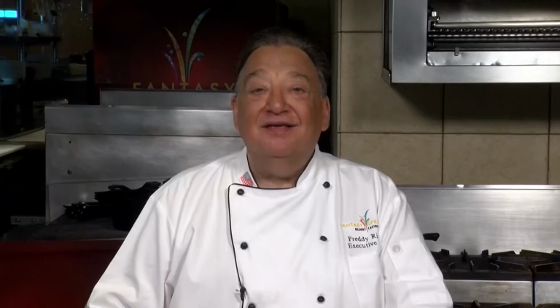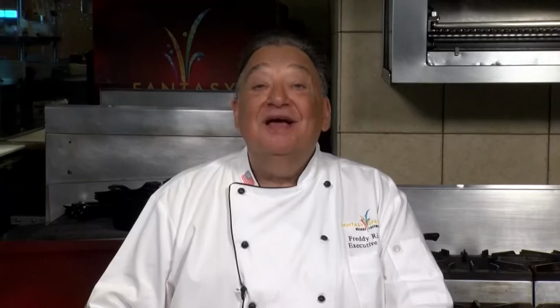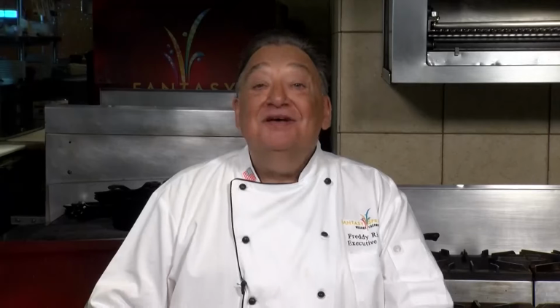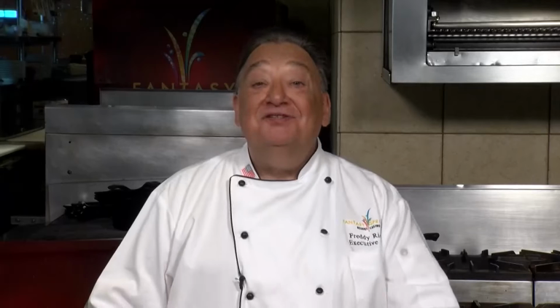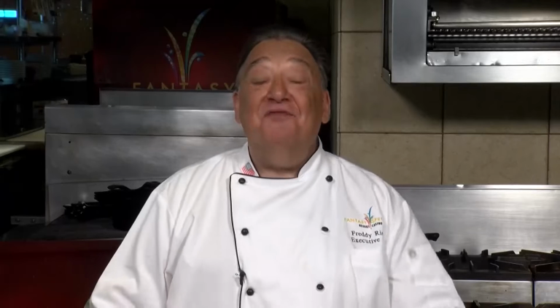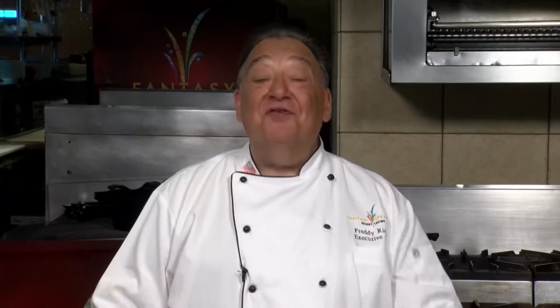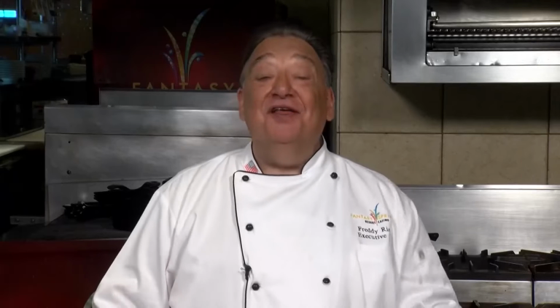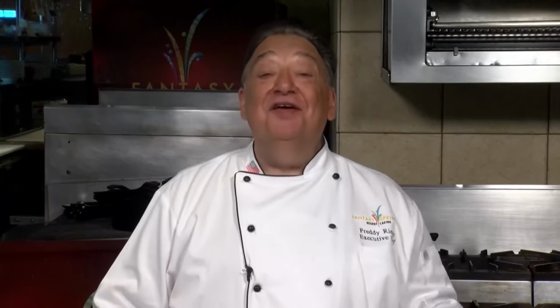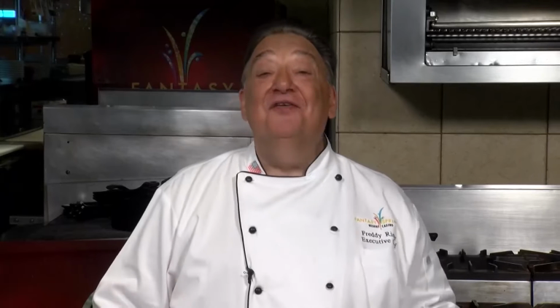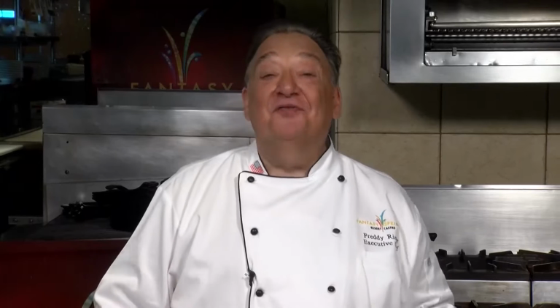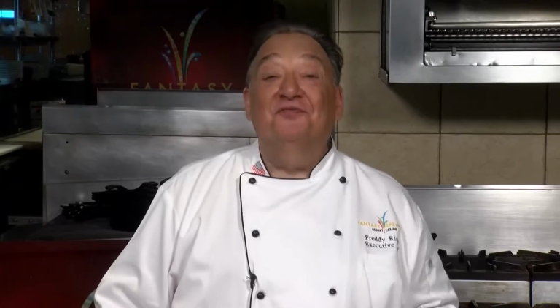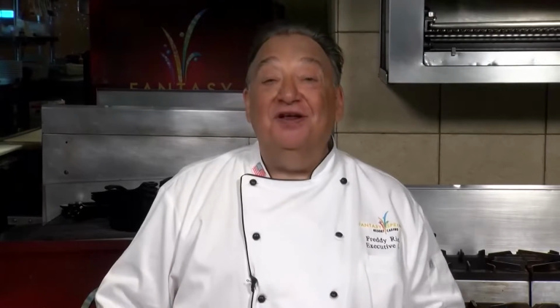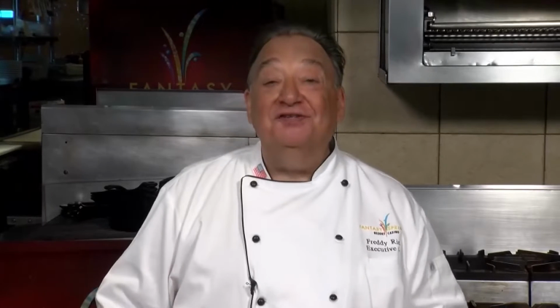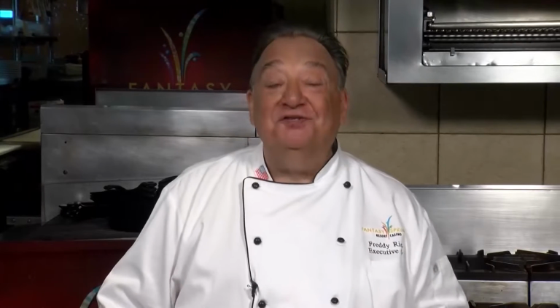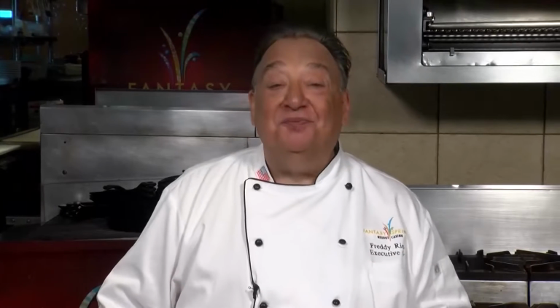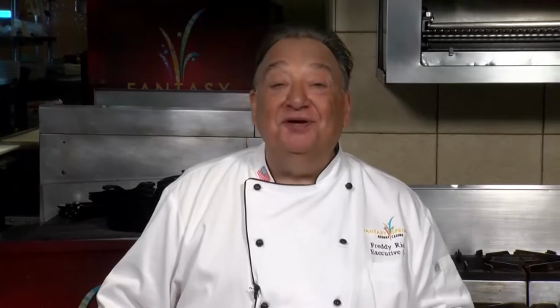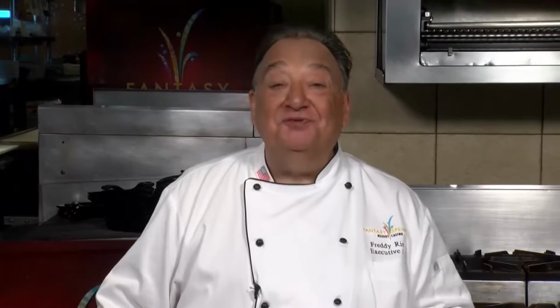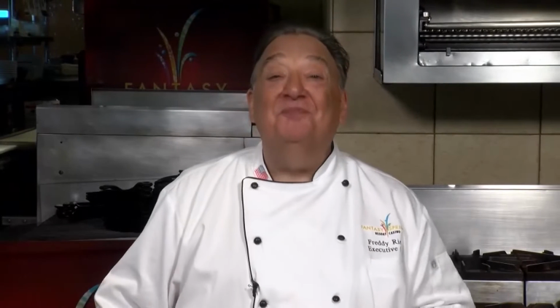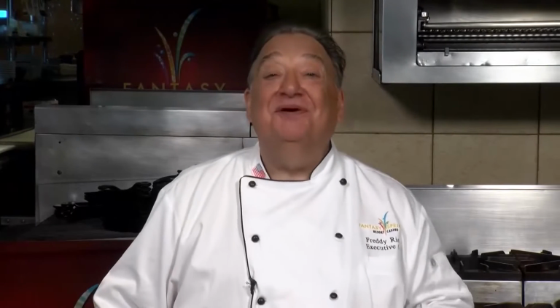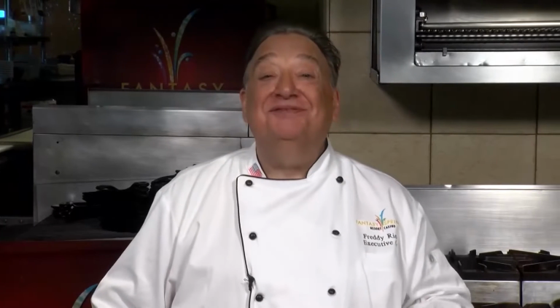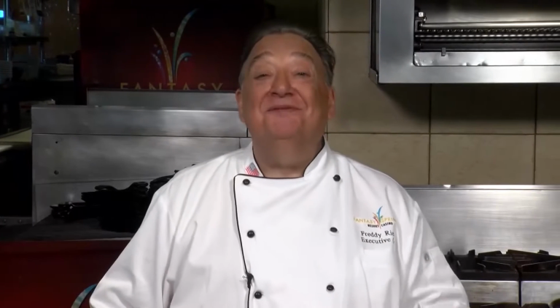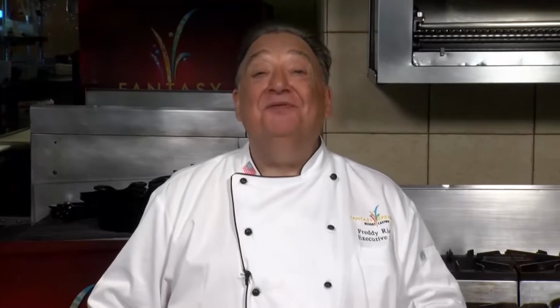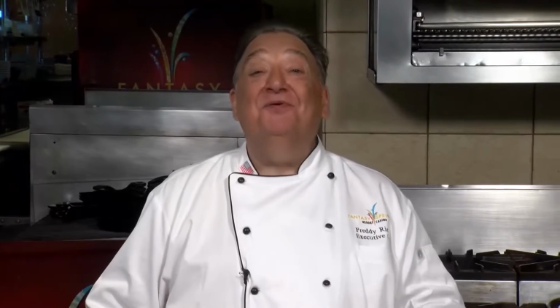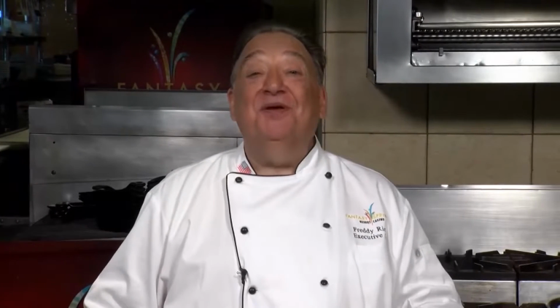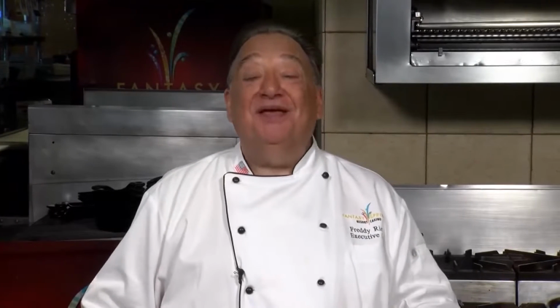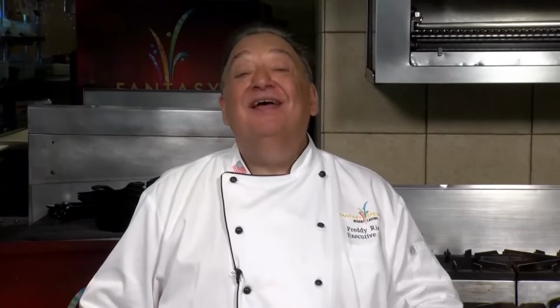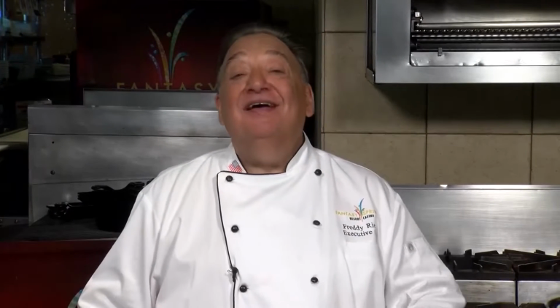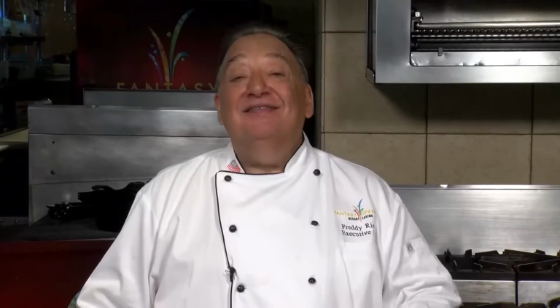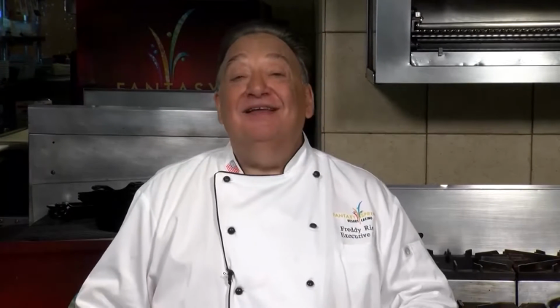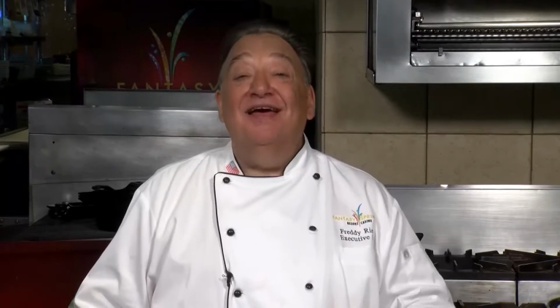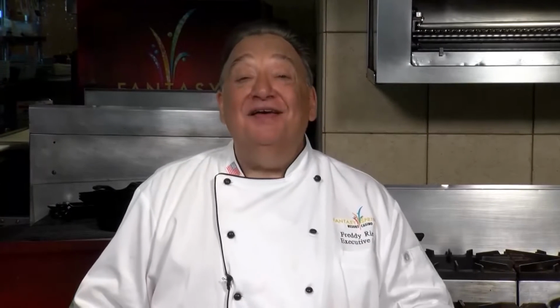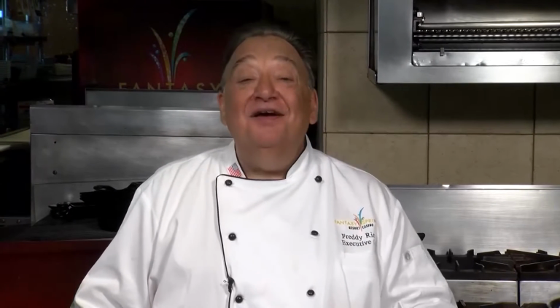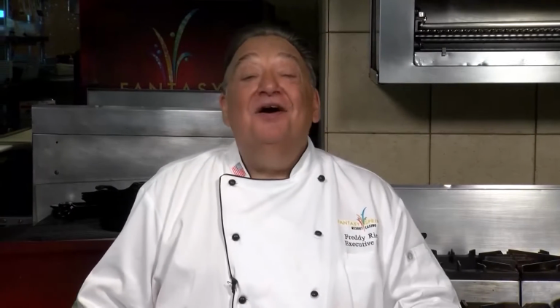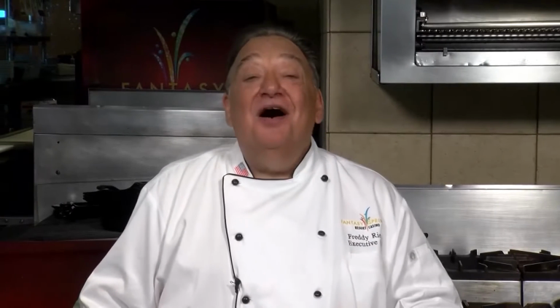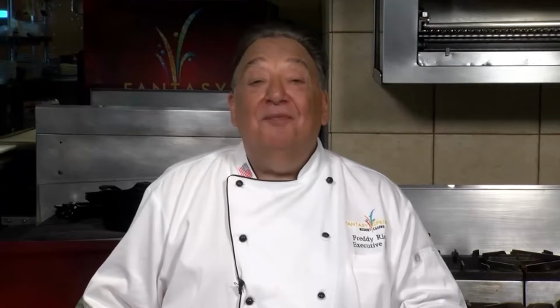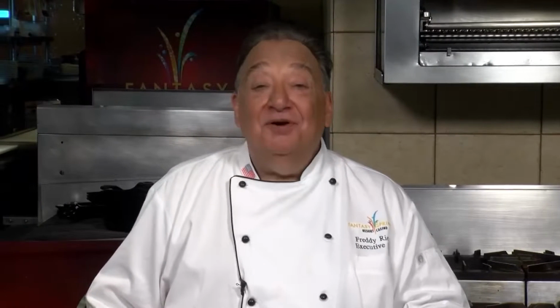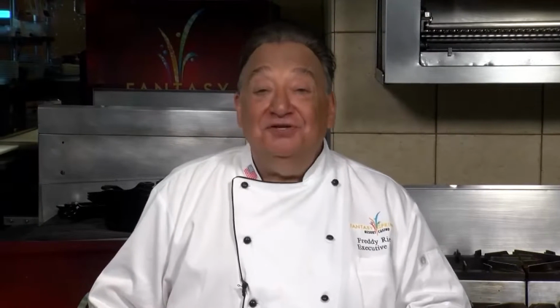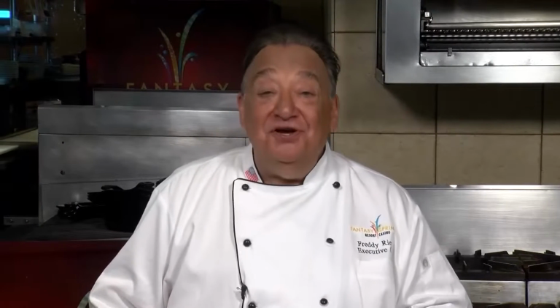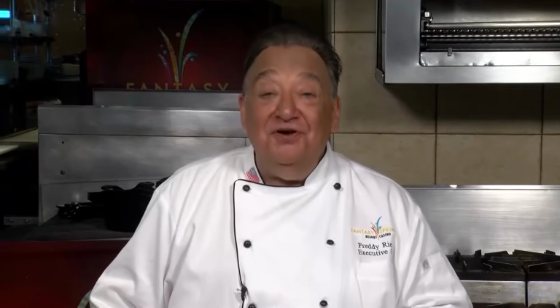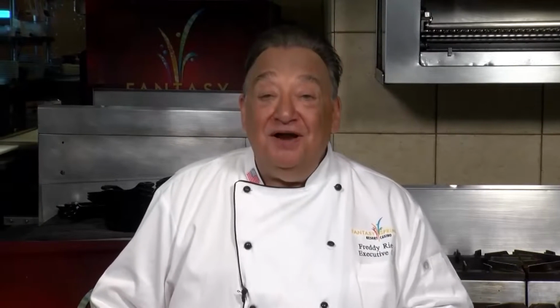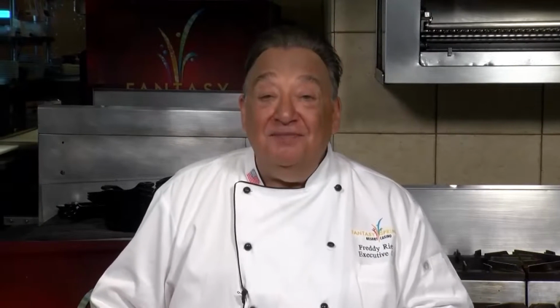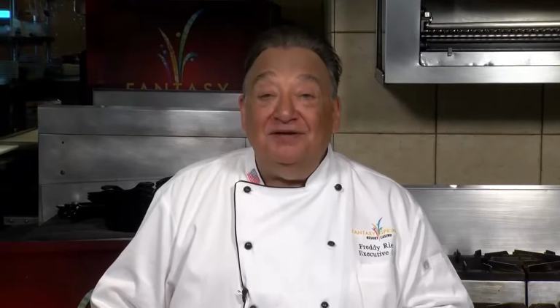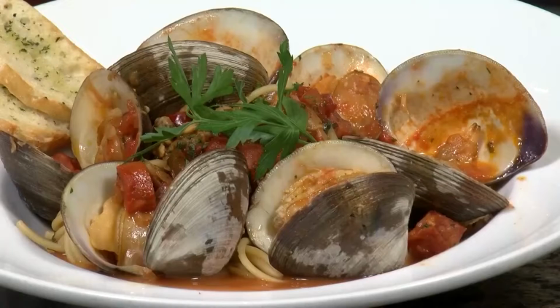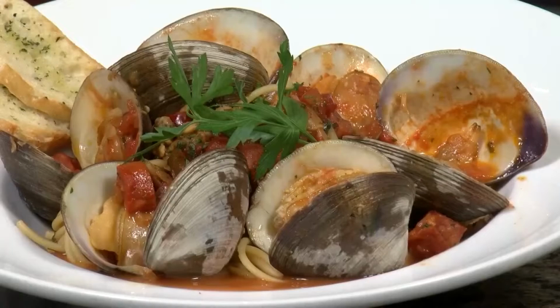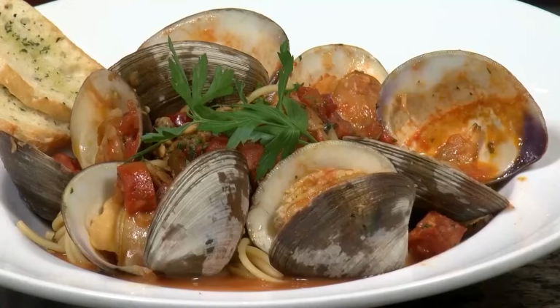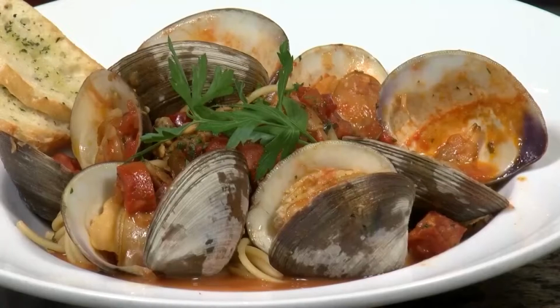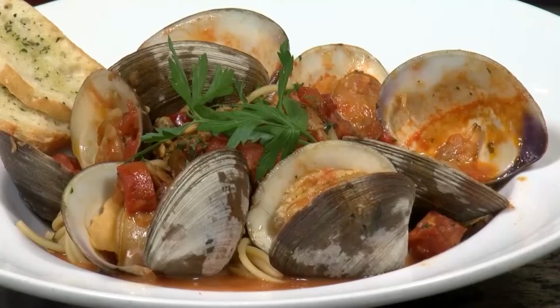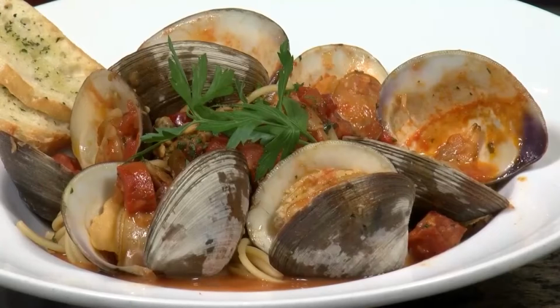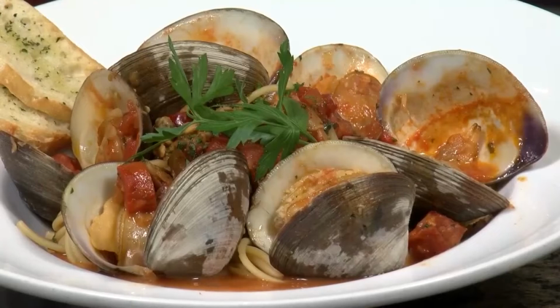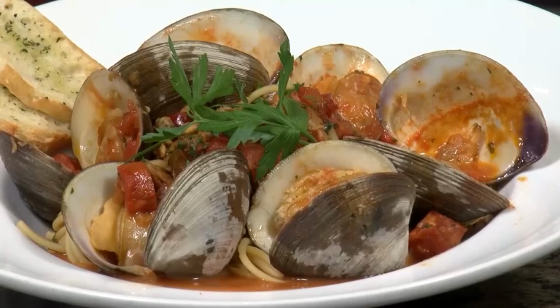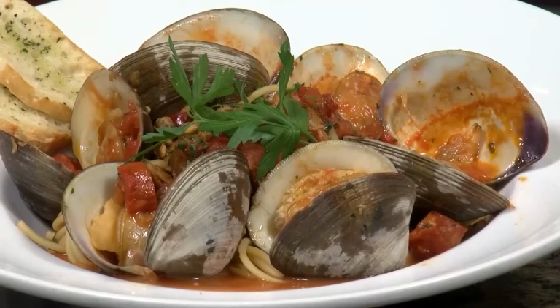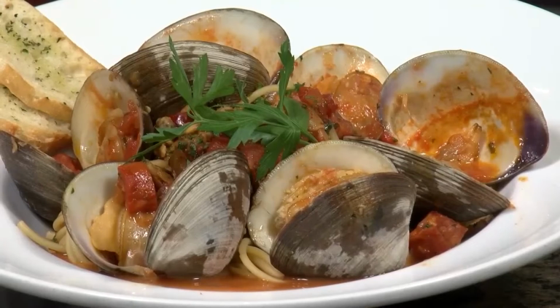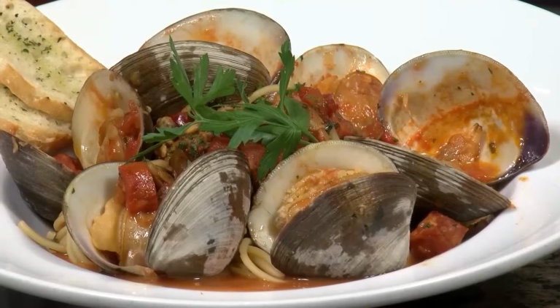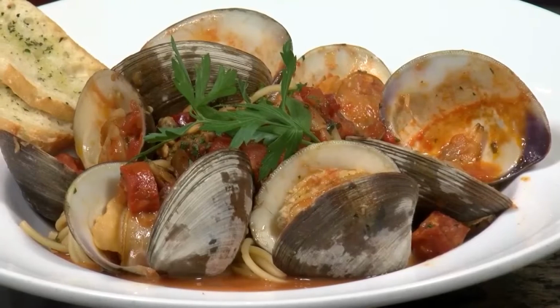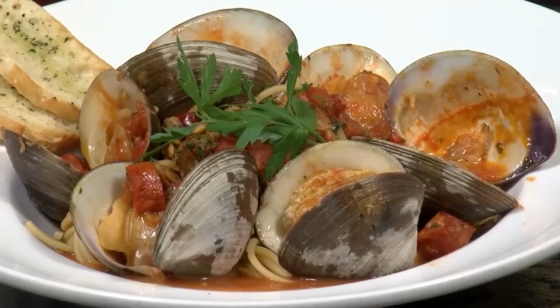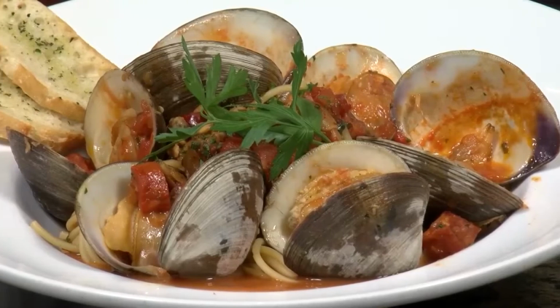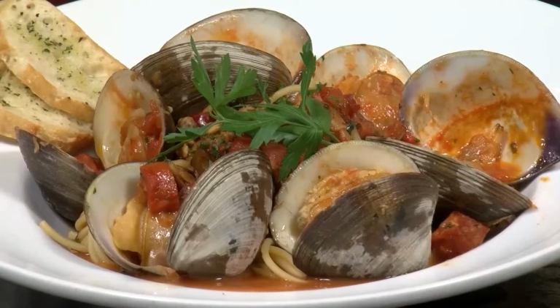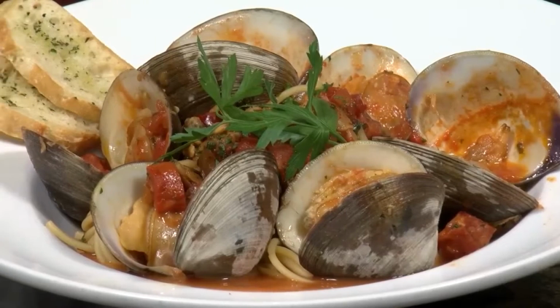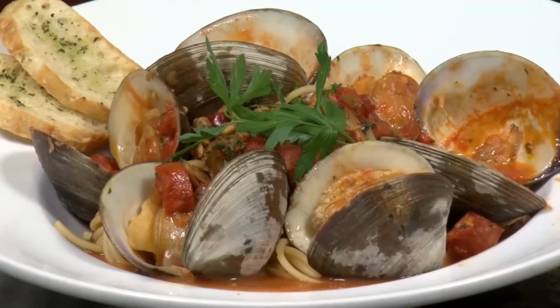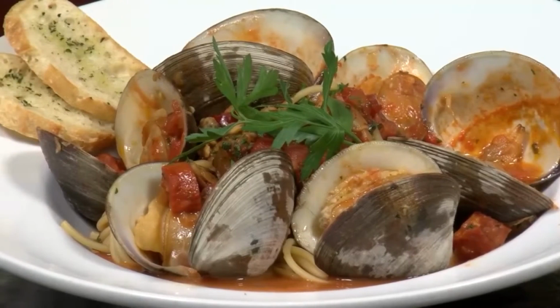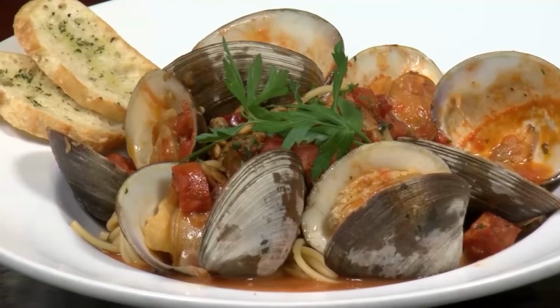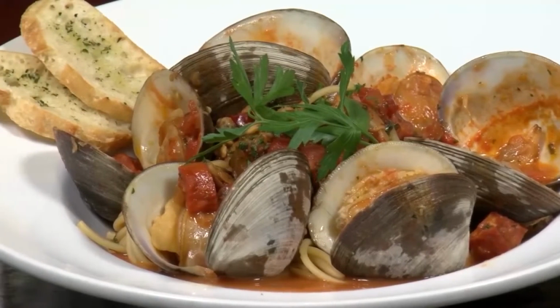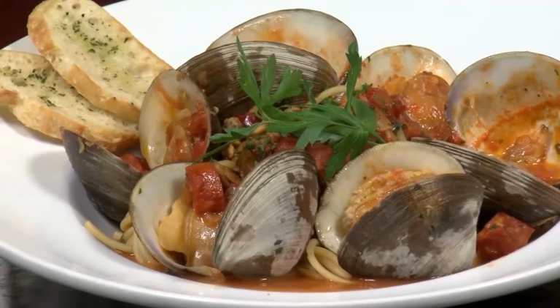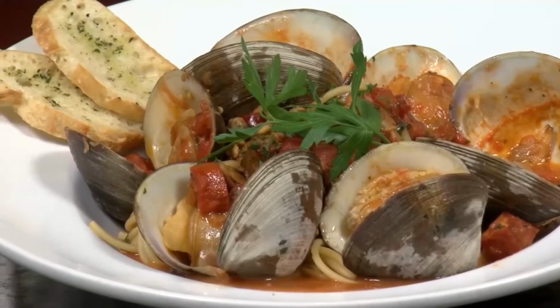Chef Freddy here from Fantasy Springs with my tip of the week. Today I'm going to show you how to make spicy clam and chorizo pasta.